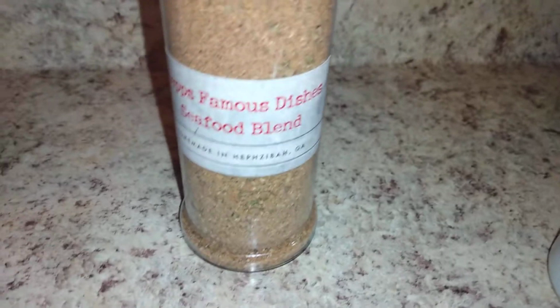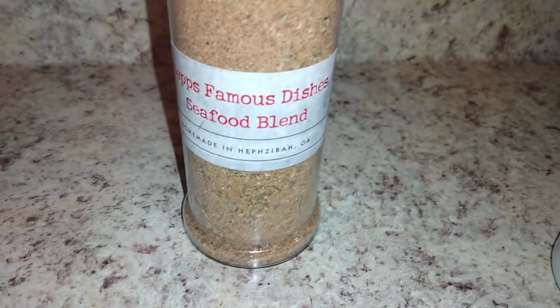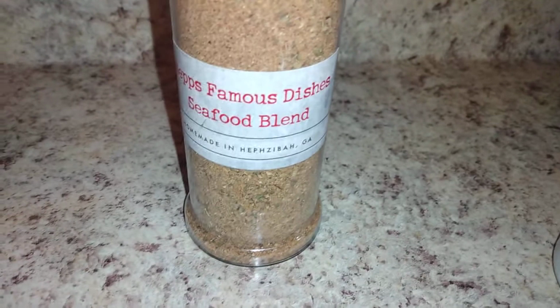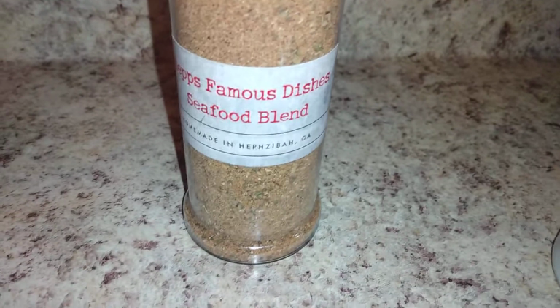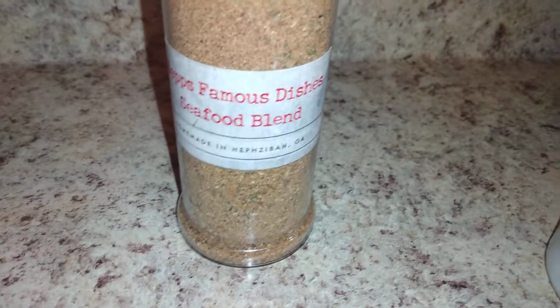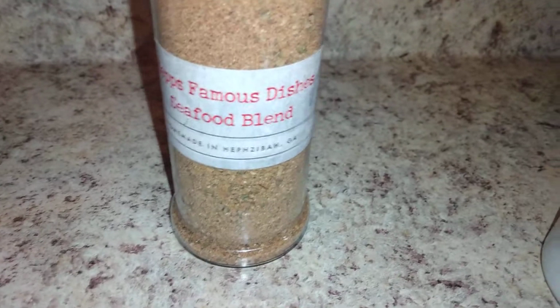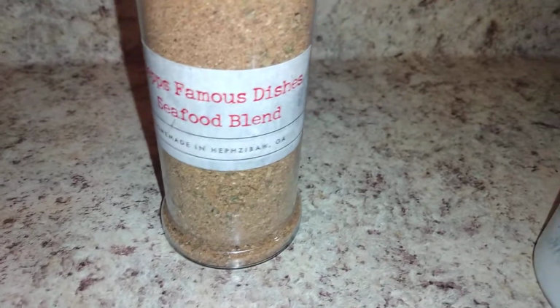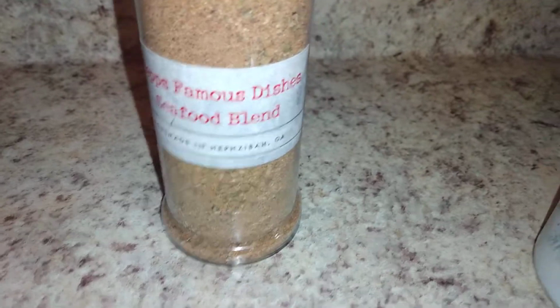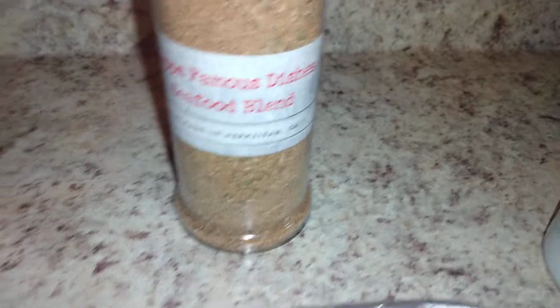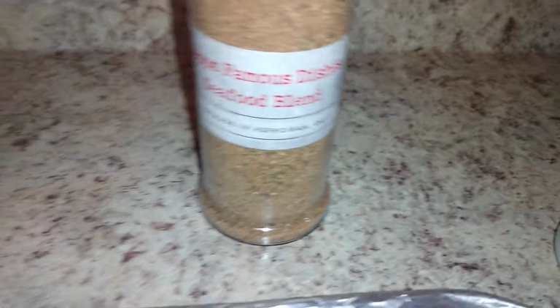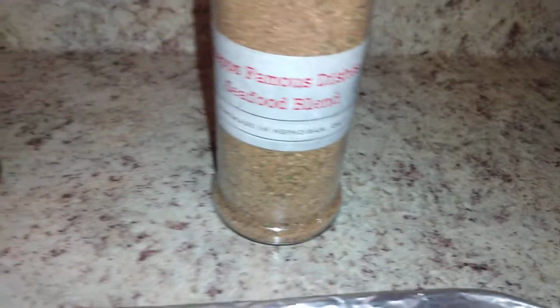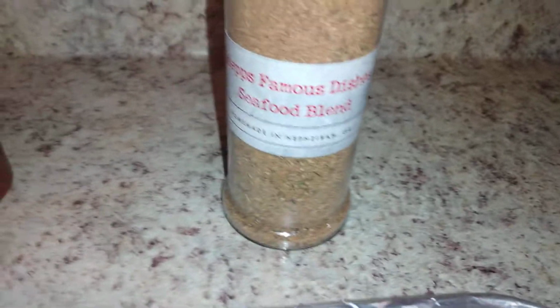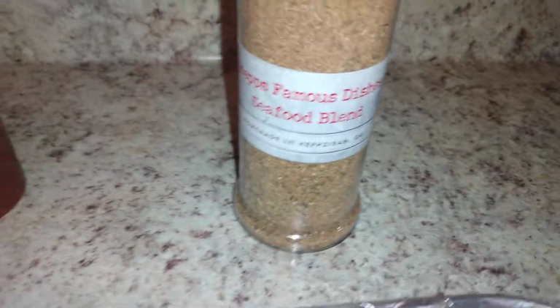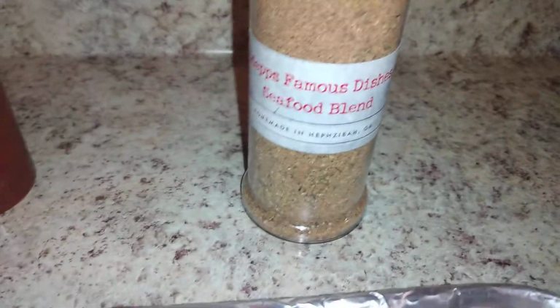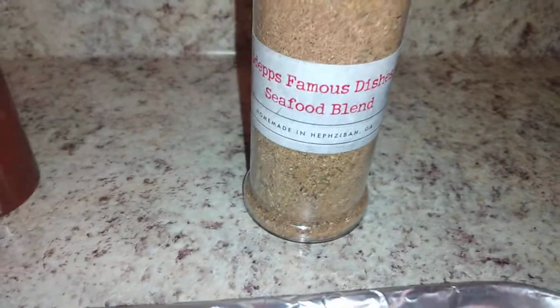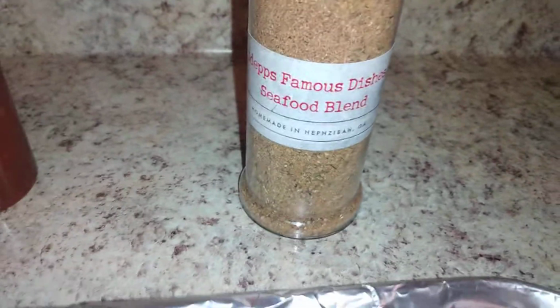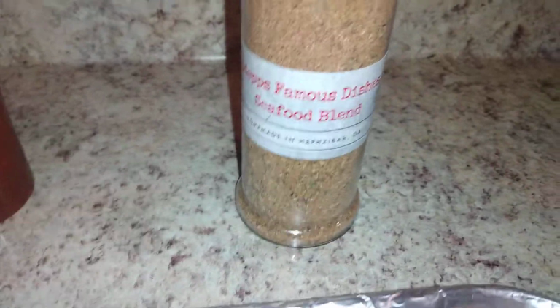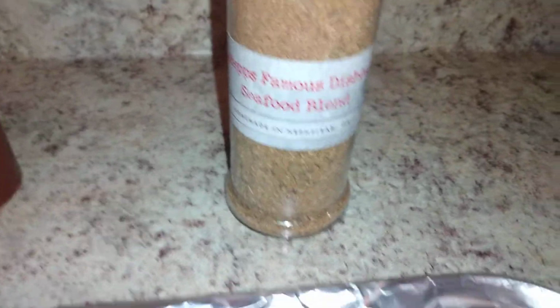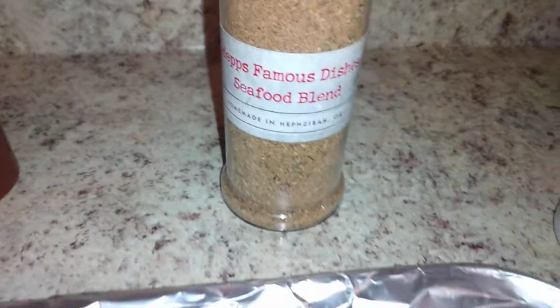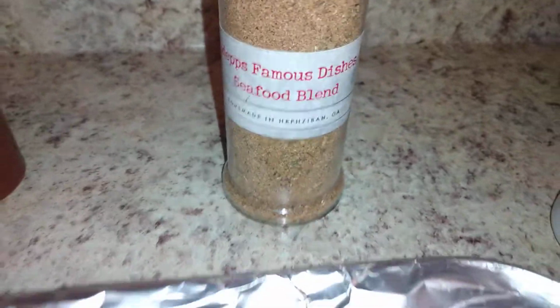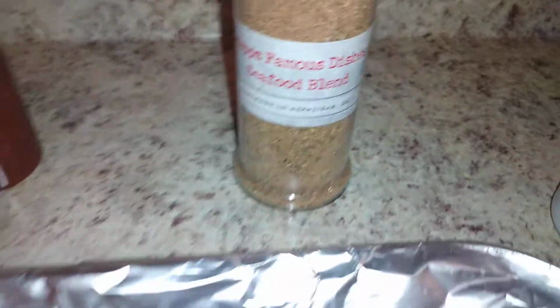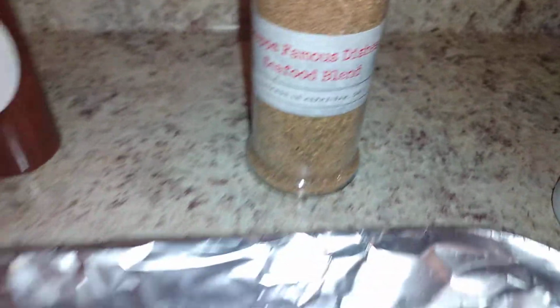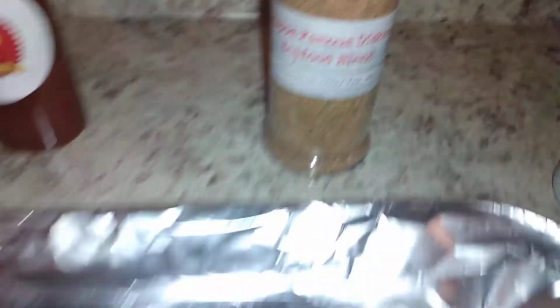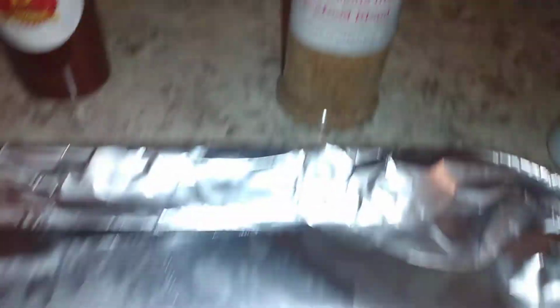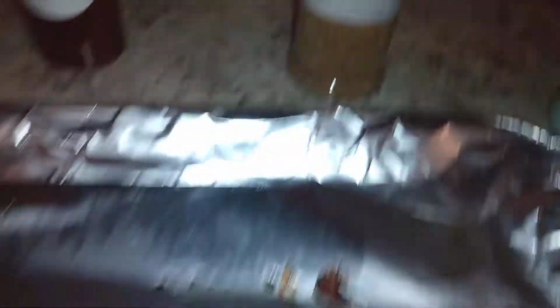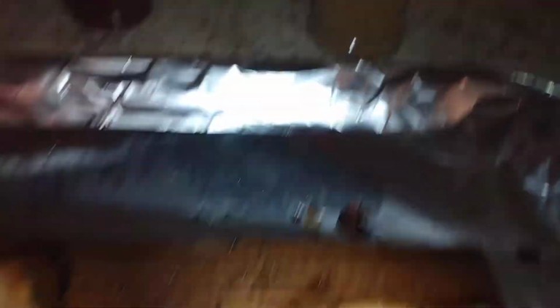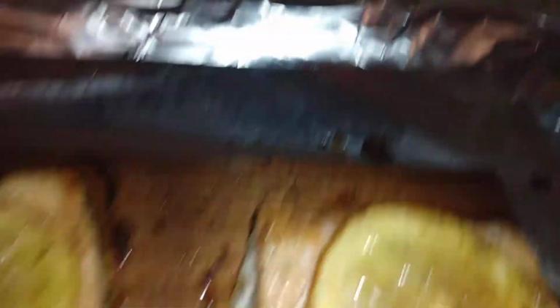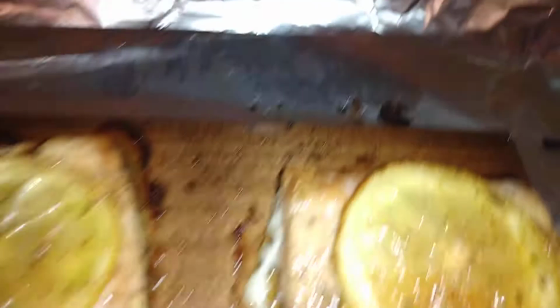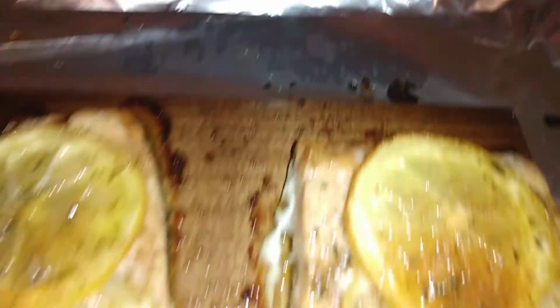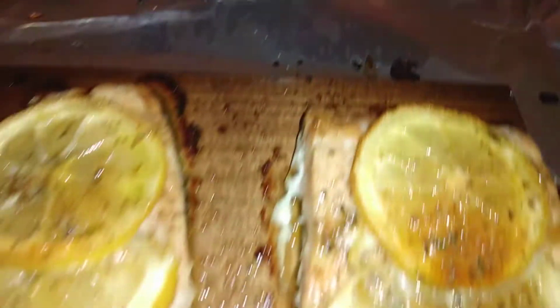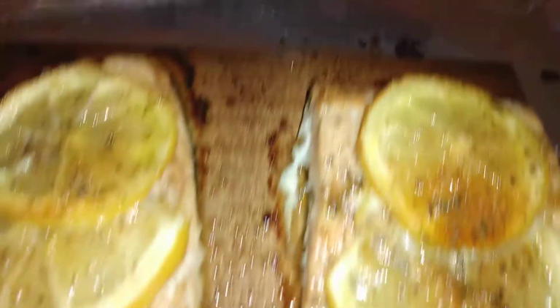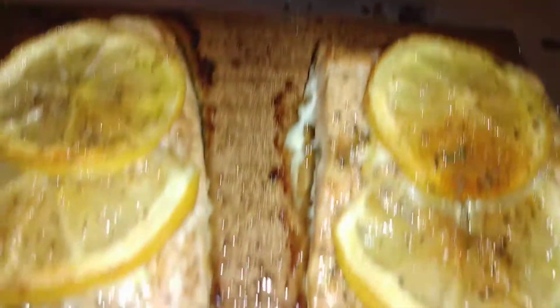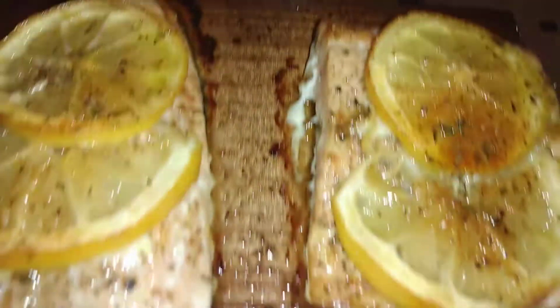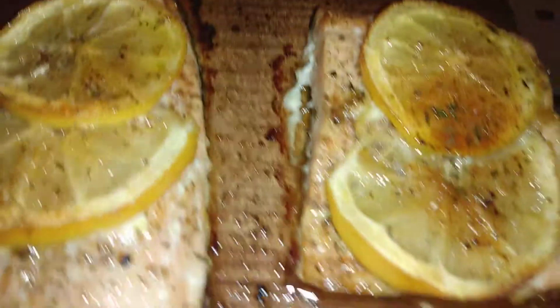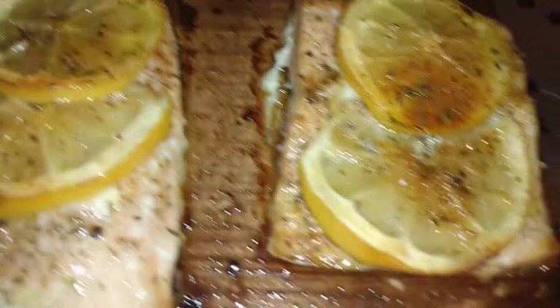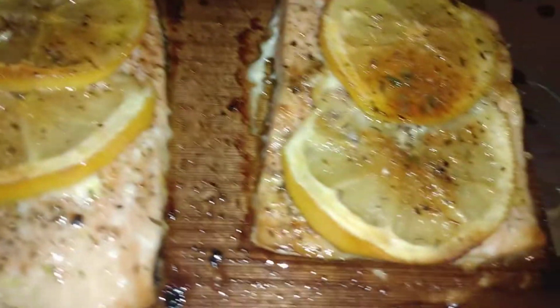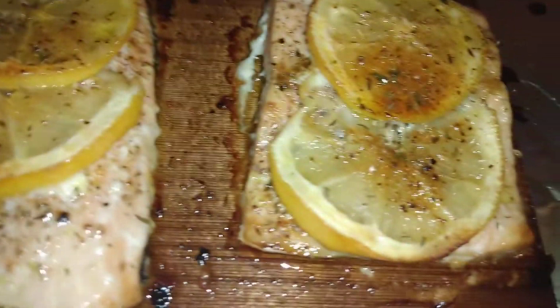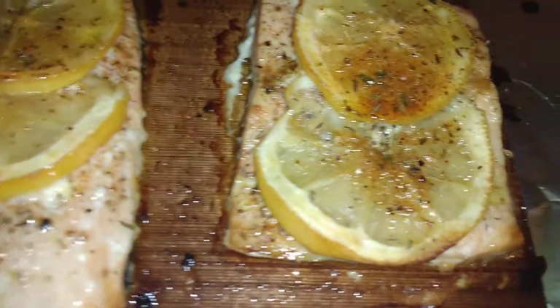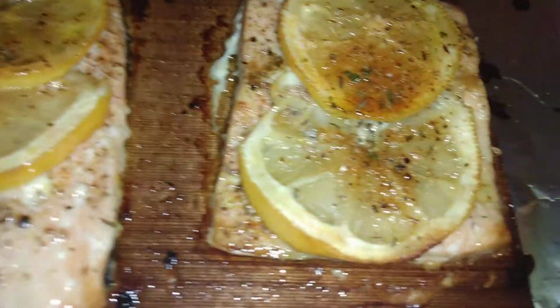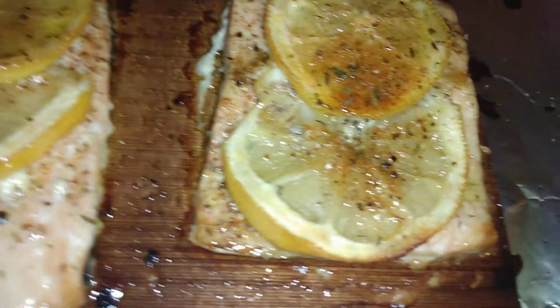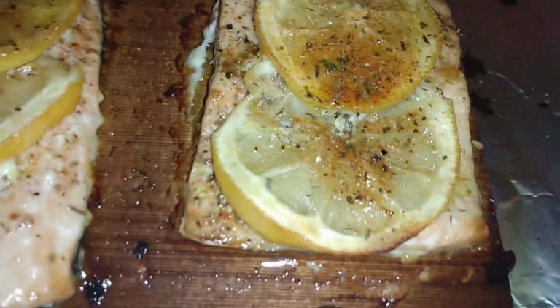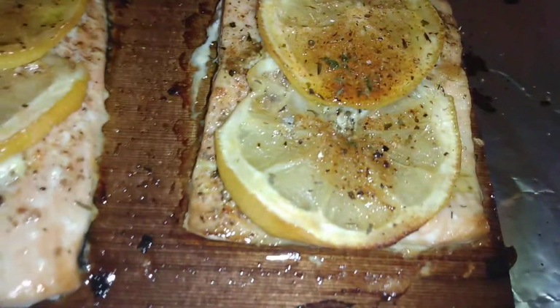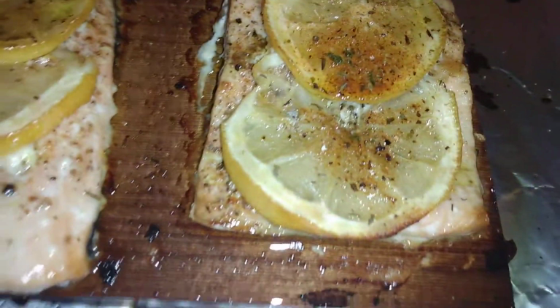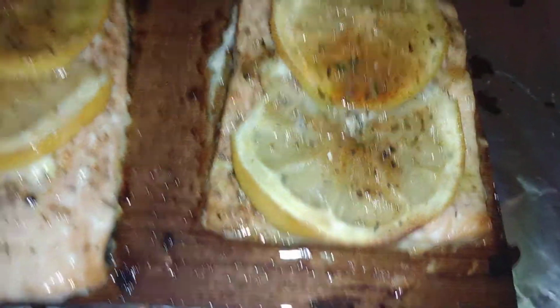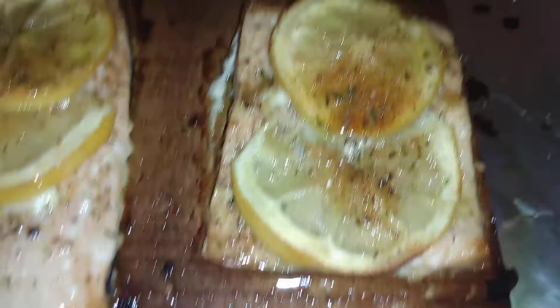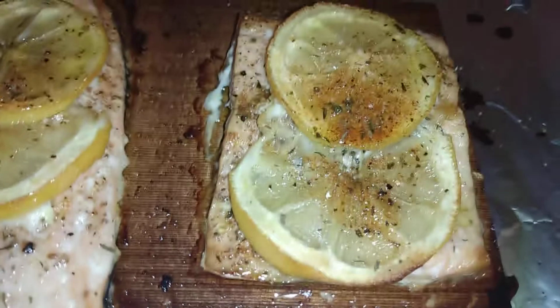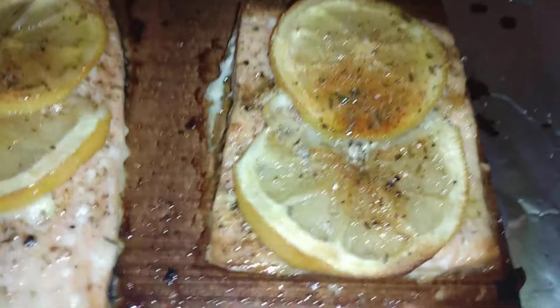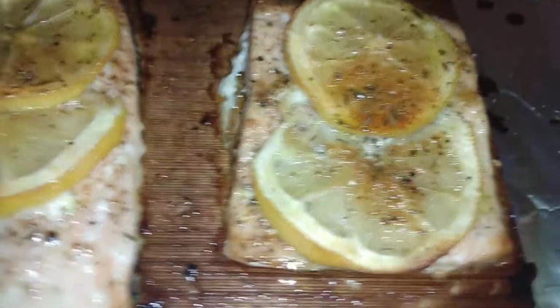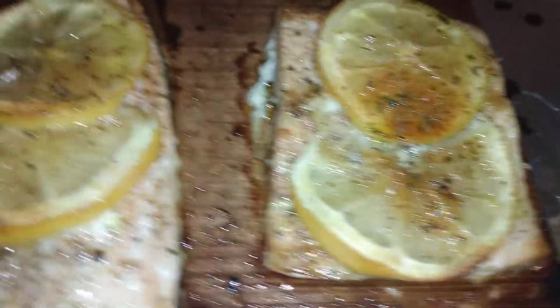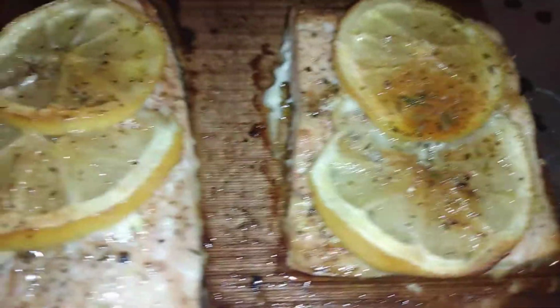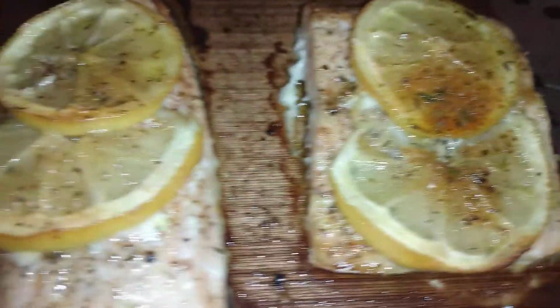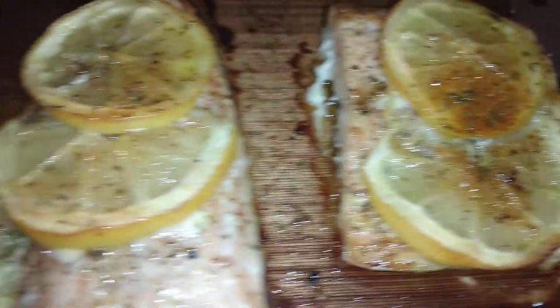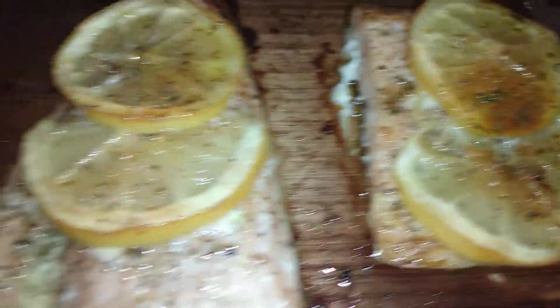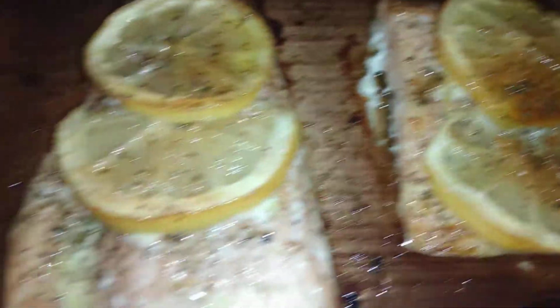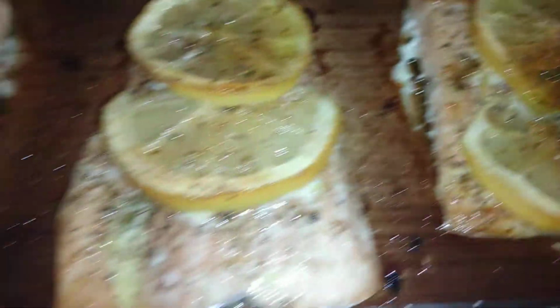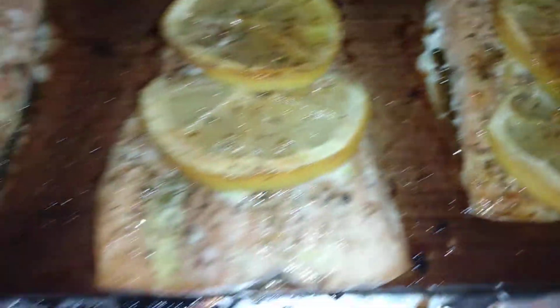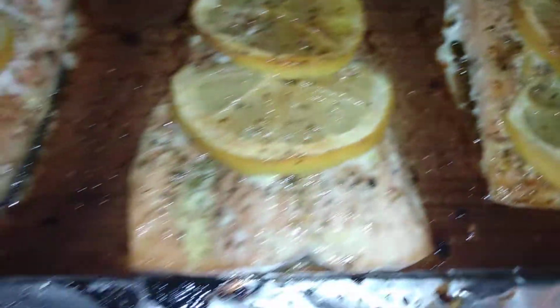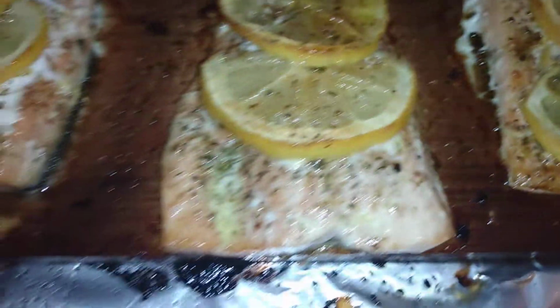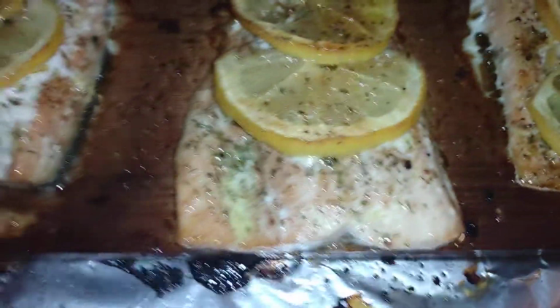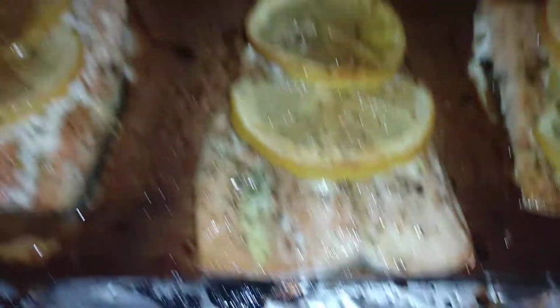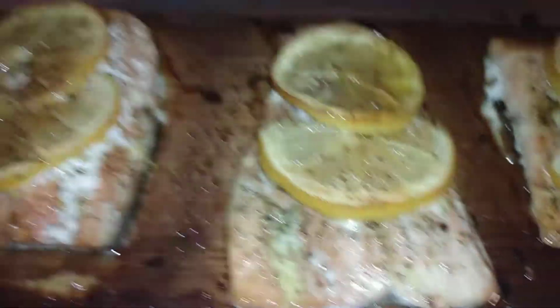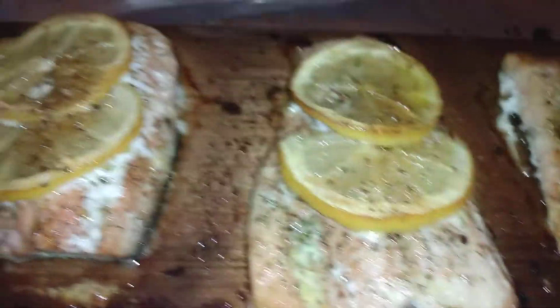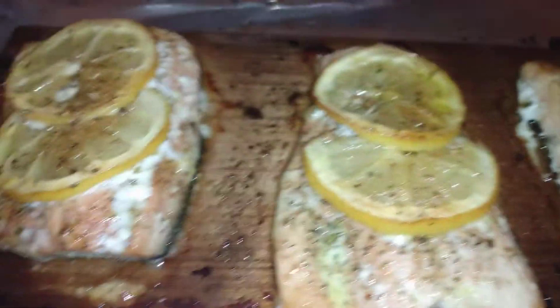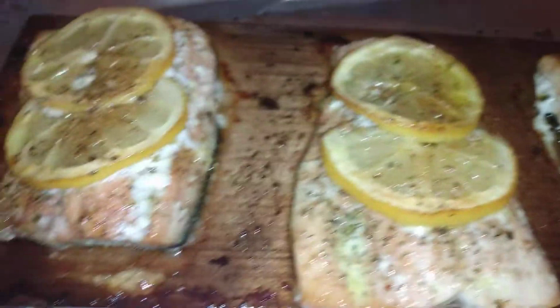Seafood blend. Jesus Raymond, this is seafood blend. Lemon. Olive oil.